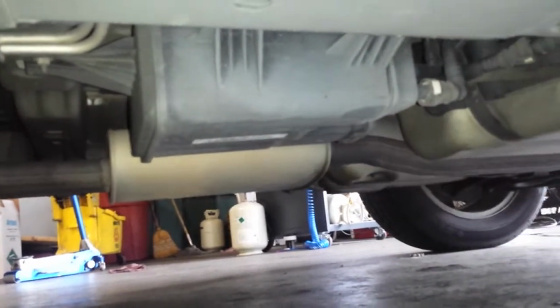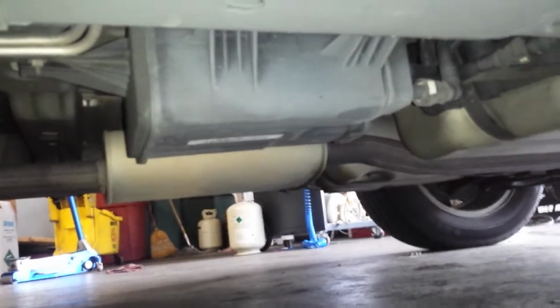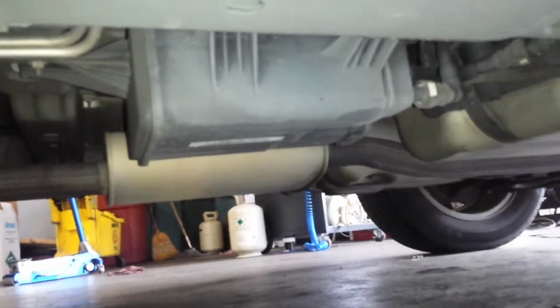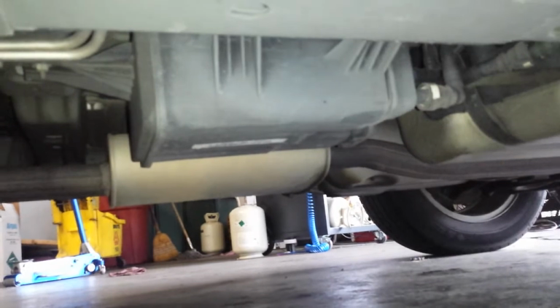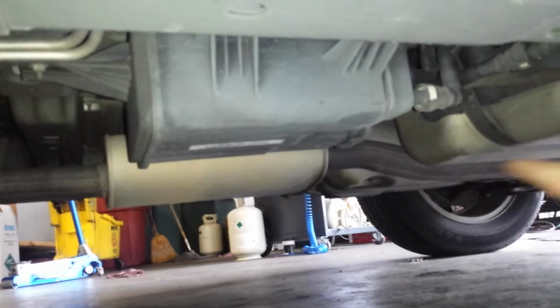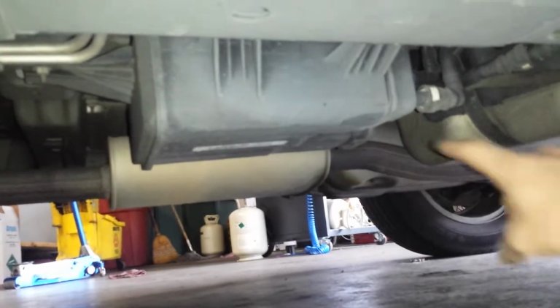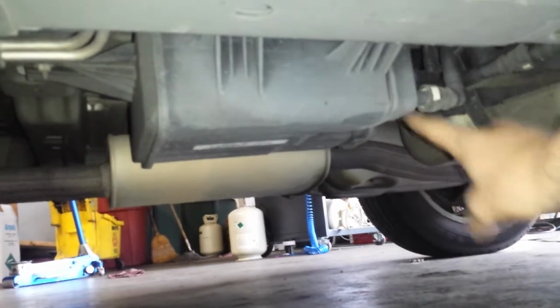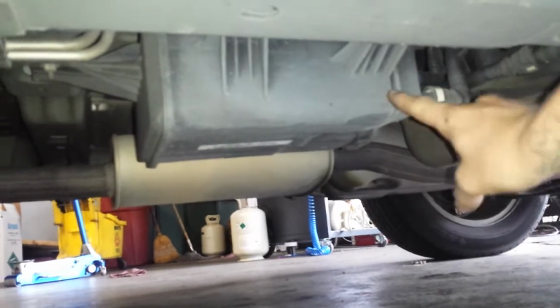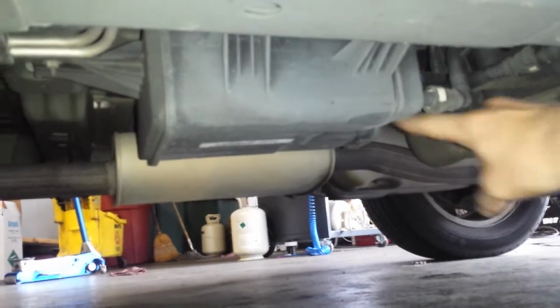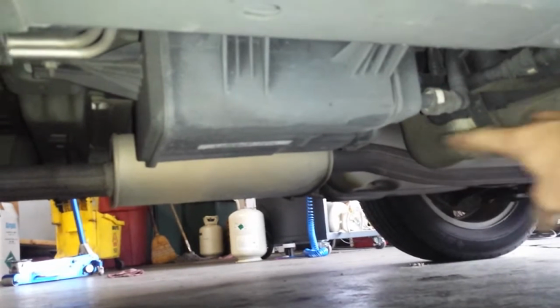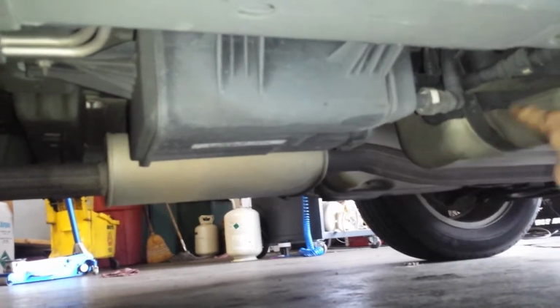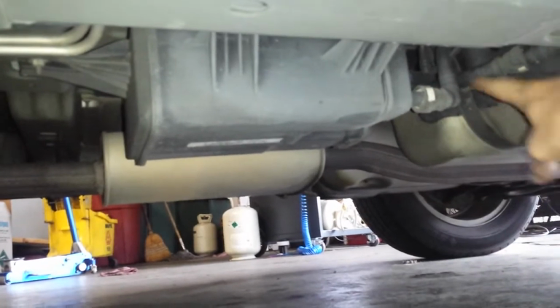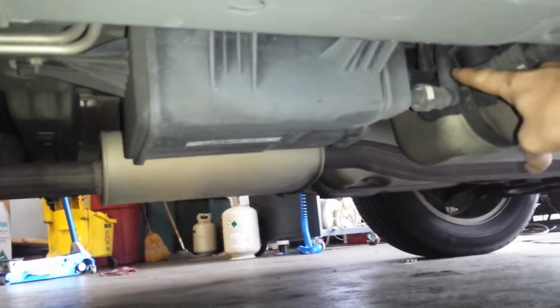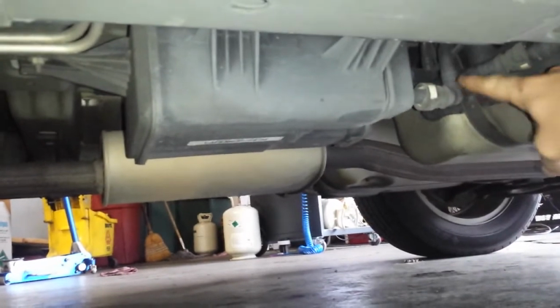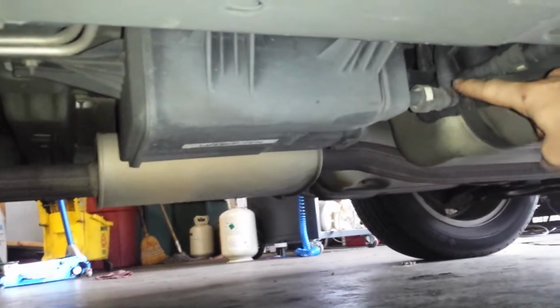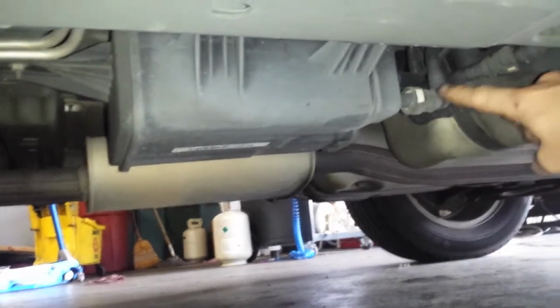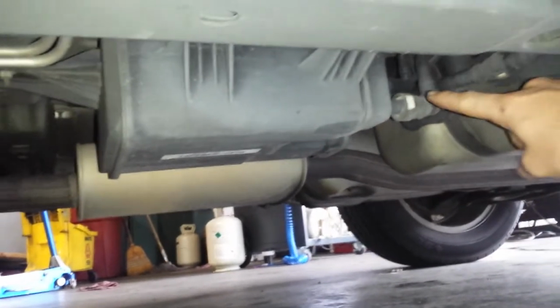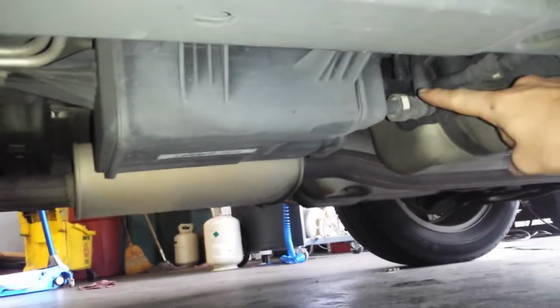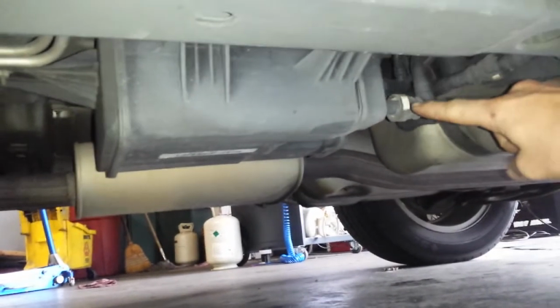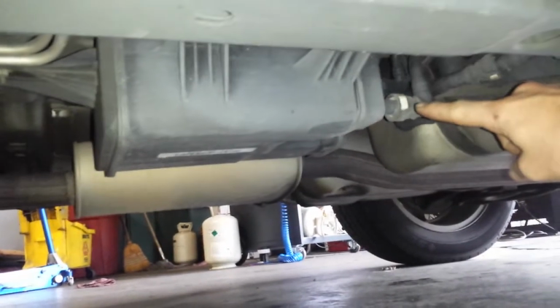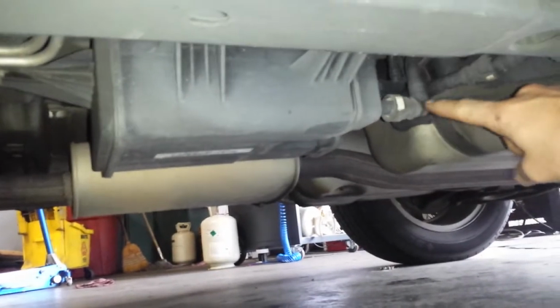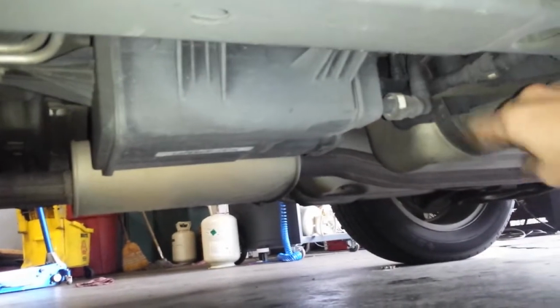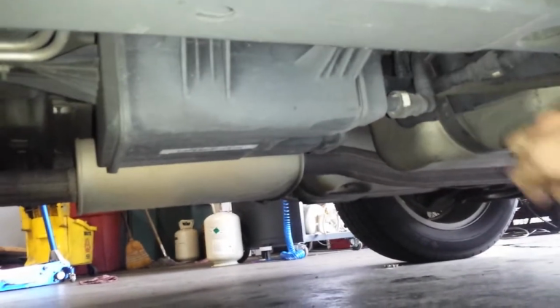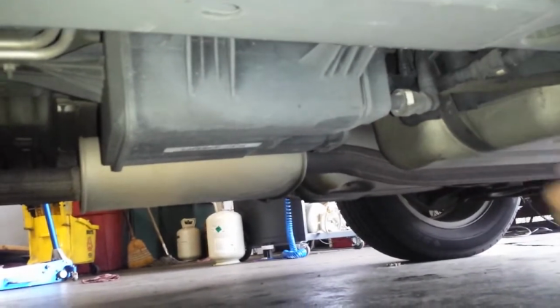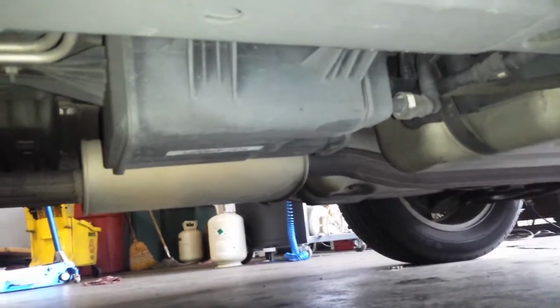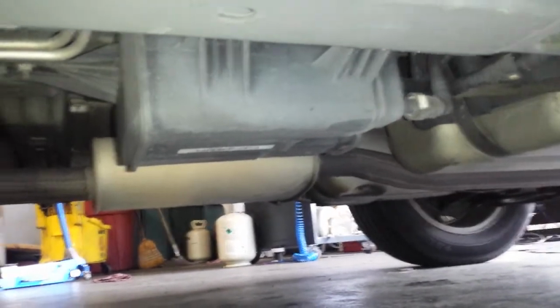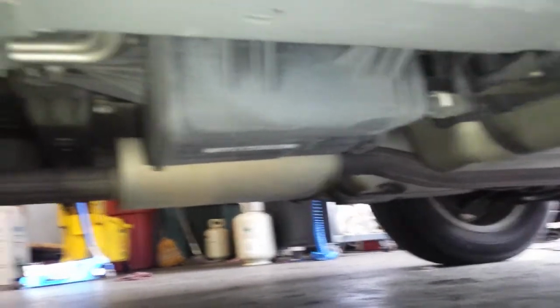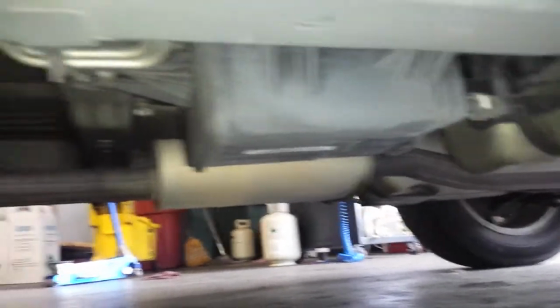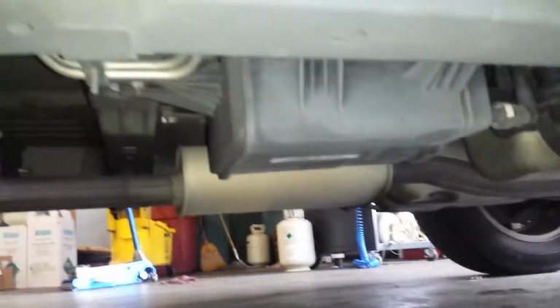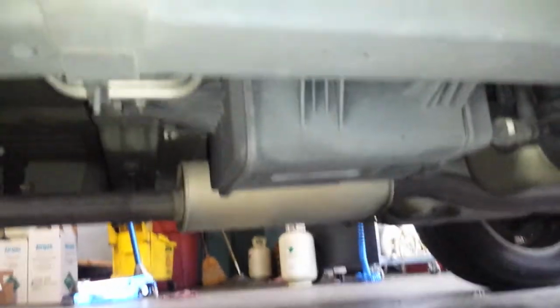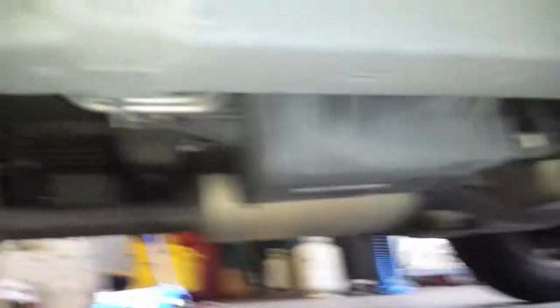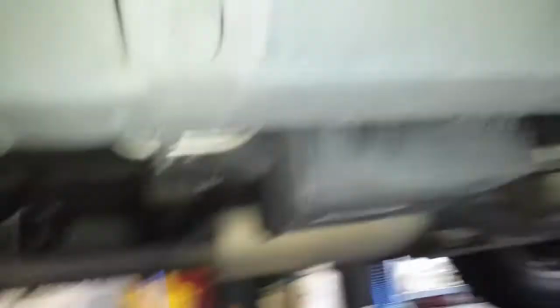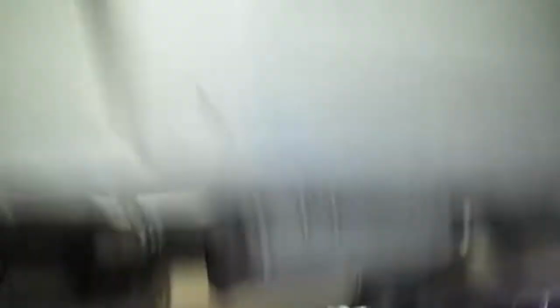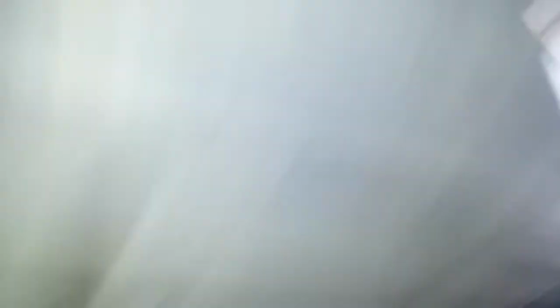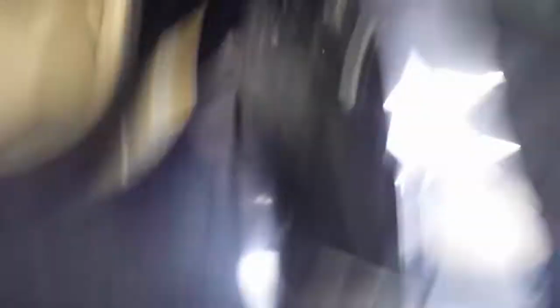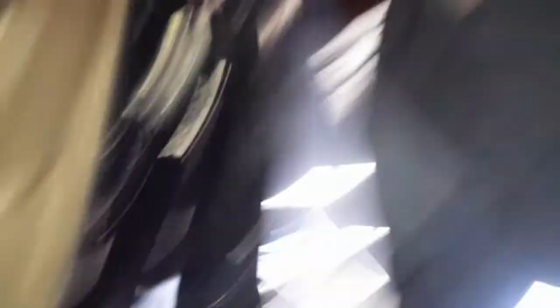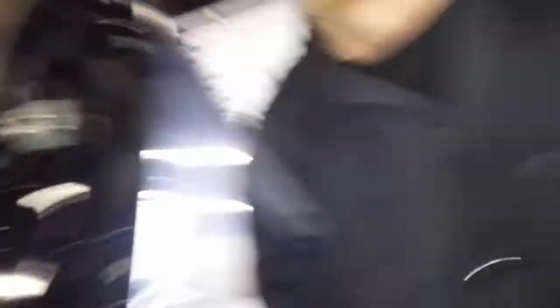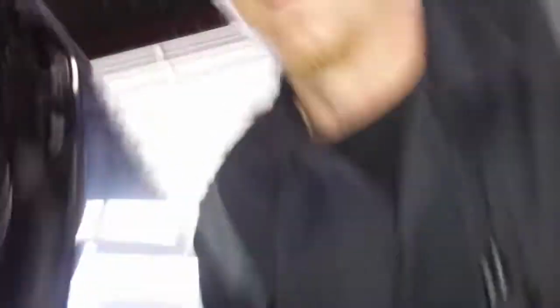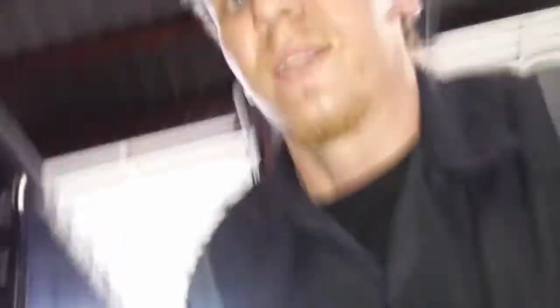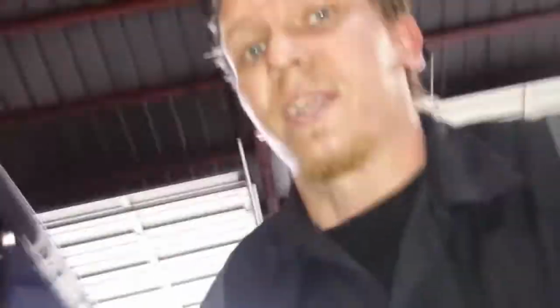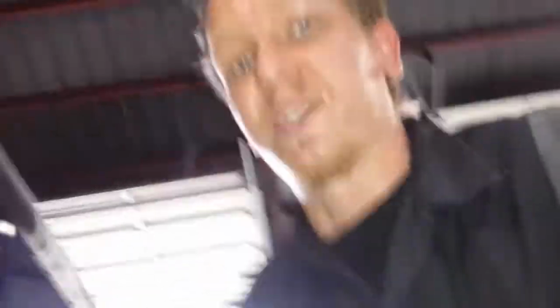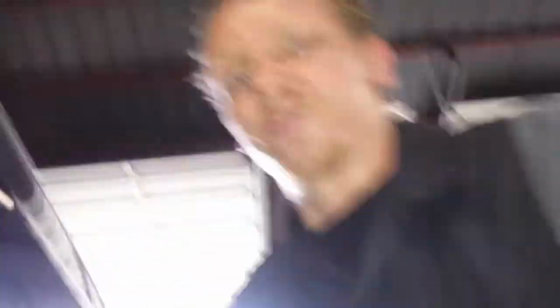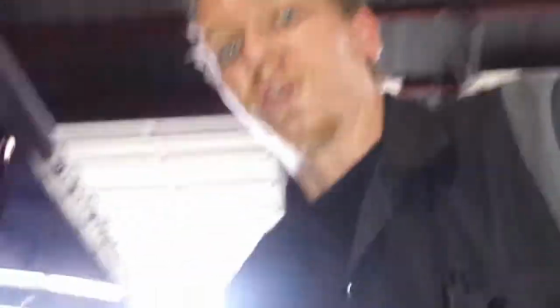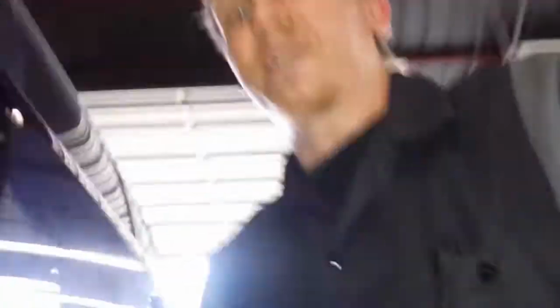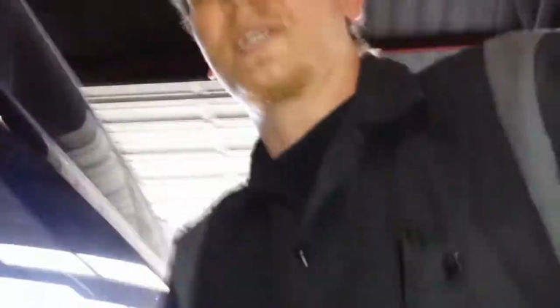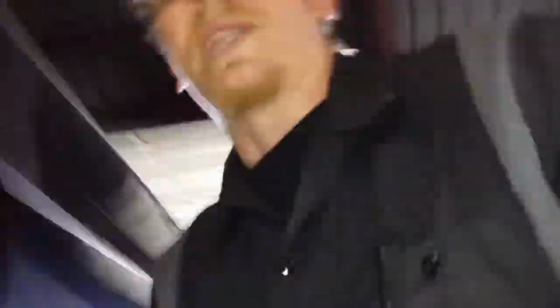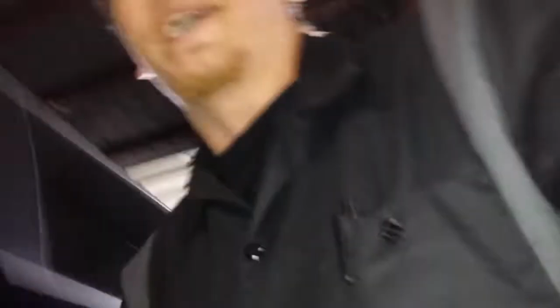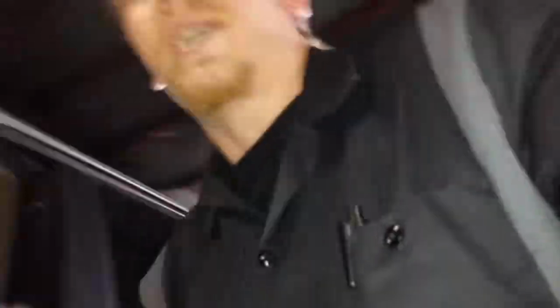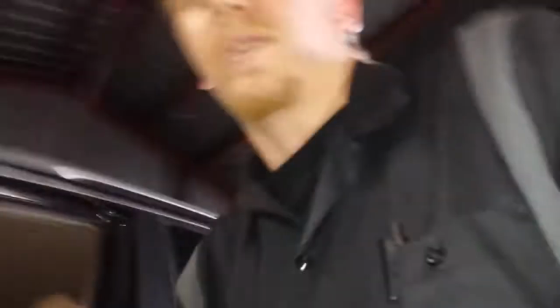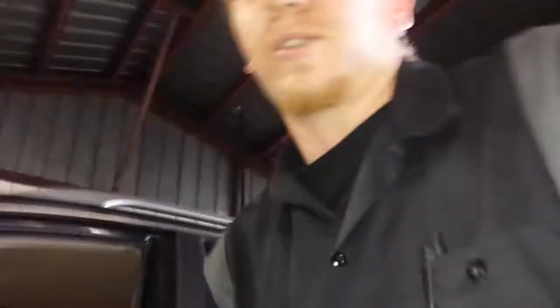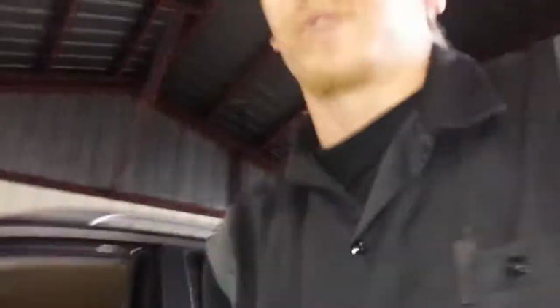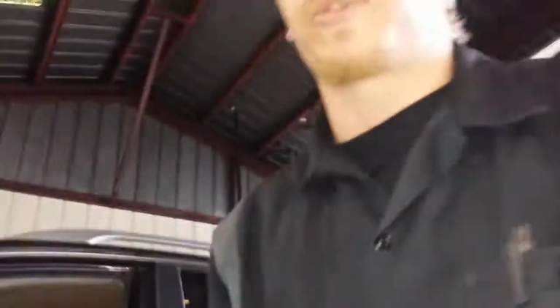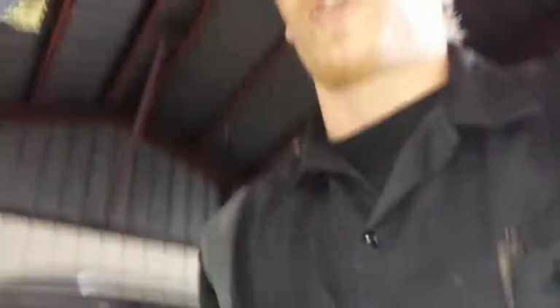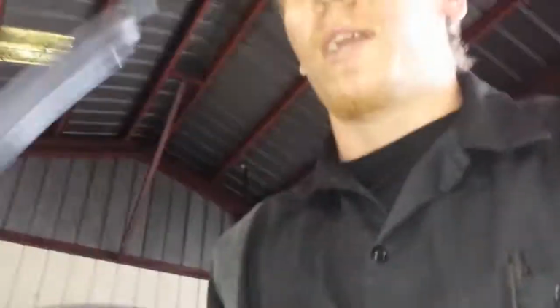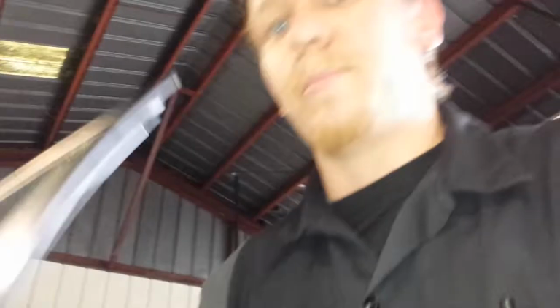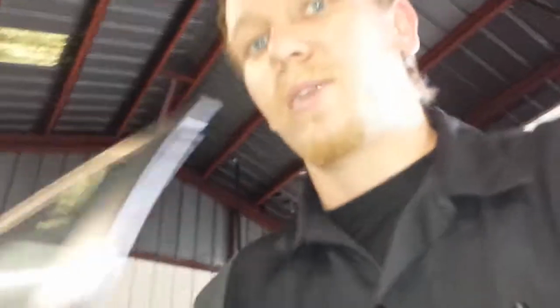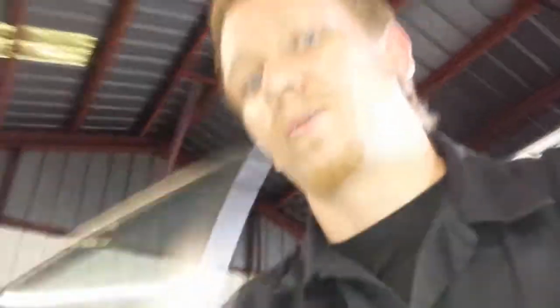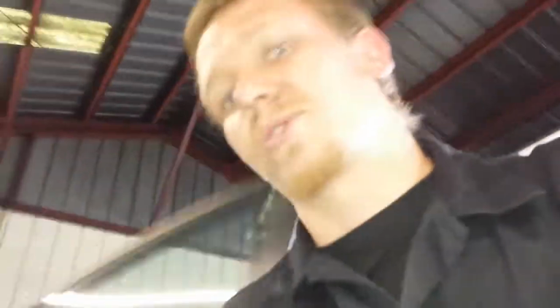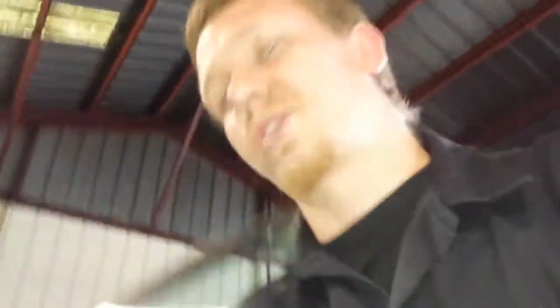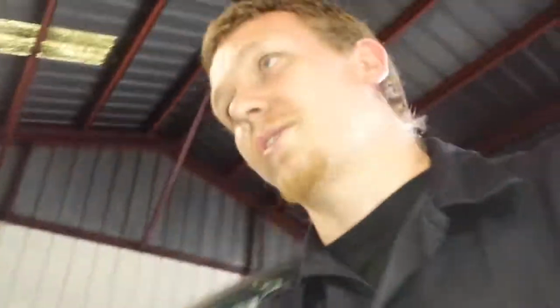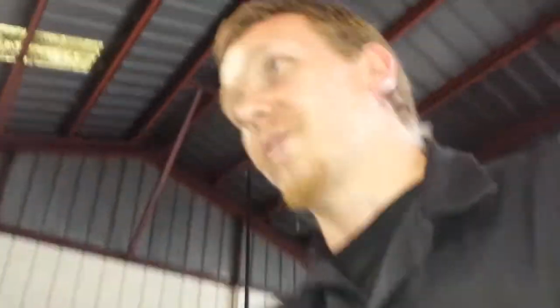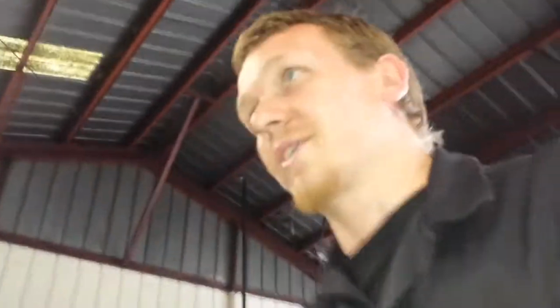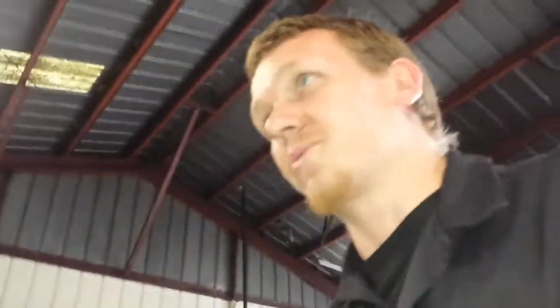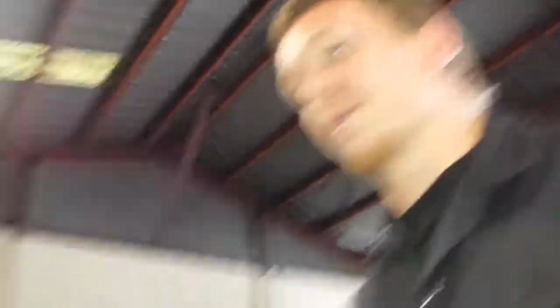So right here under the car, hoses coming in the front. Thanks for looking — like, subscribe, and we'll see you on the next one.